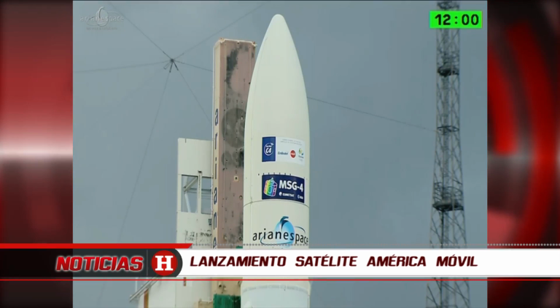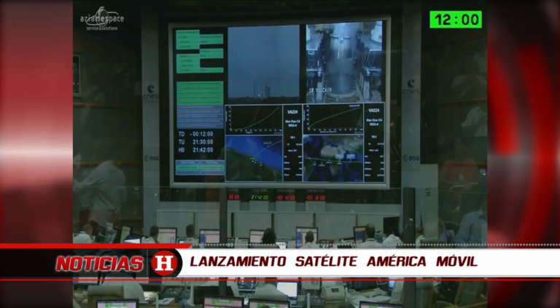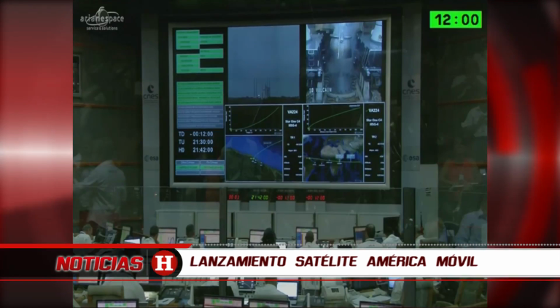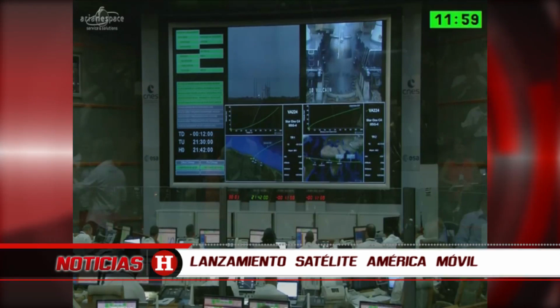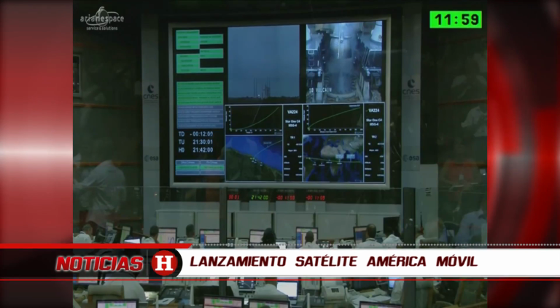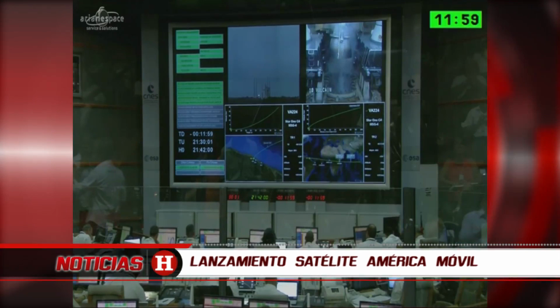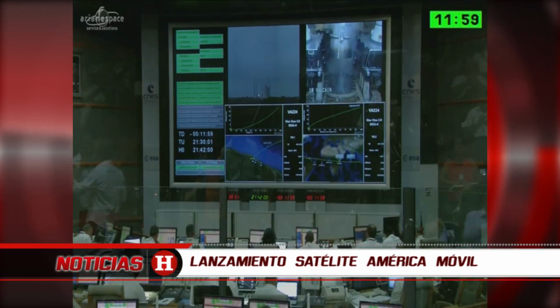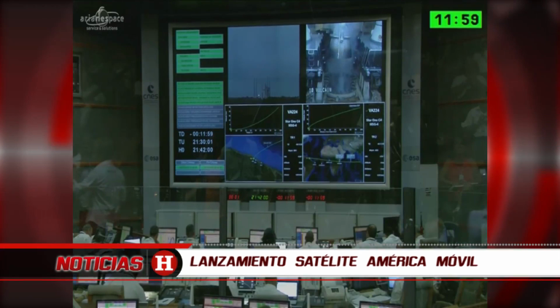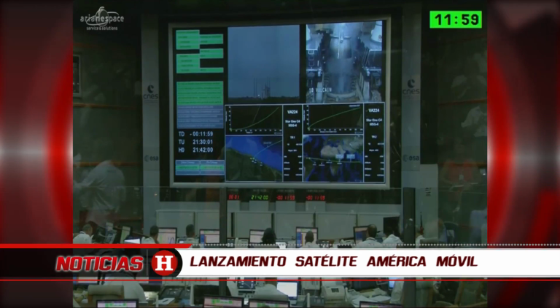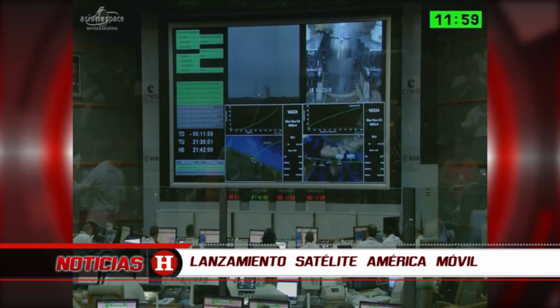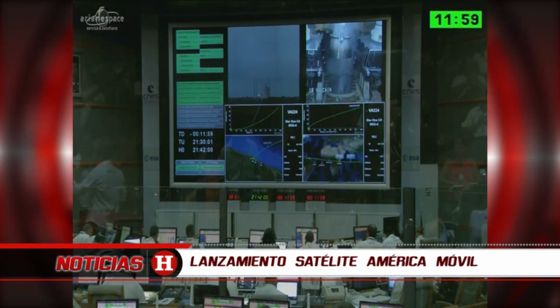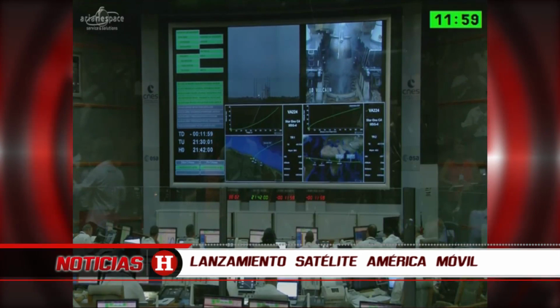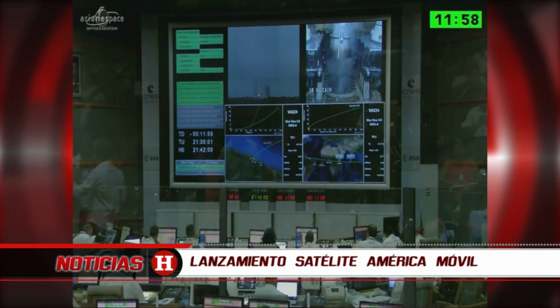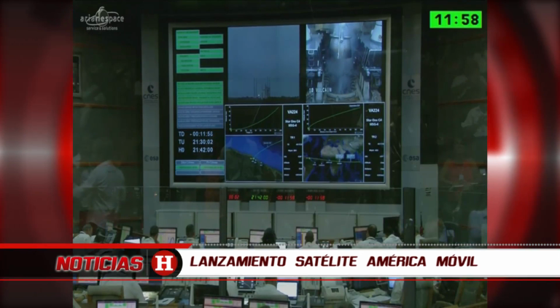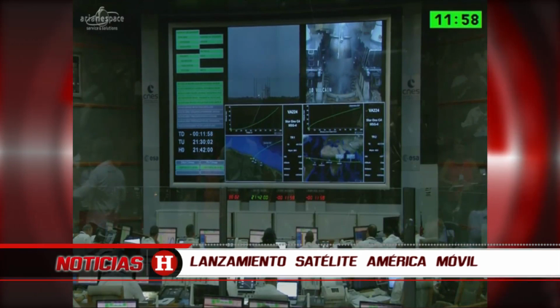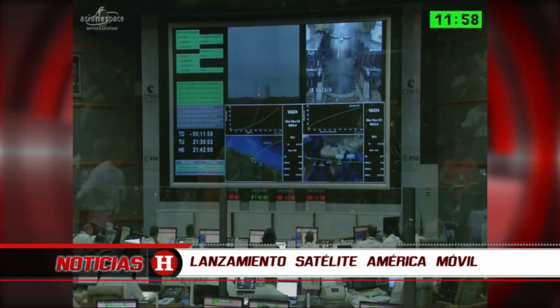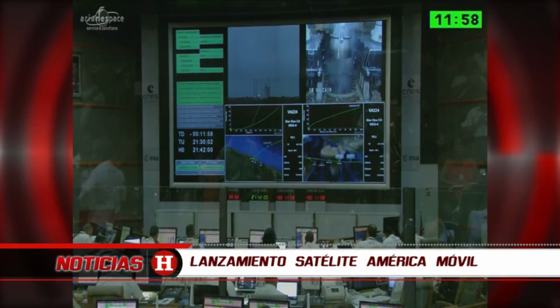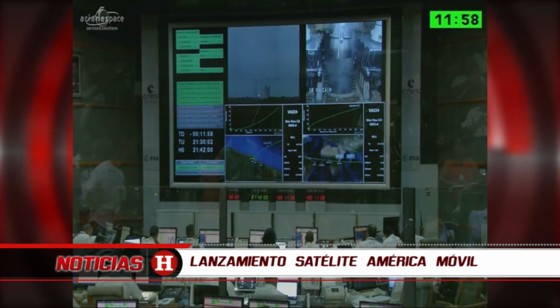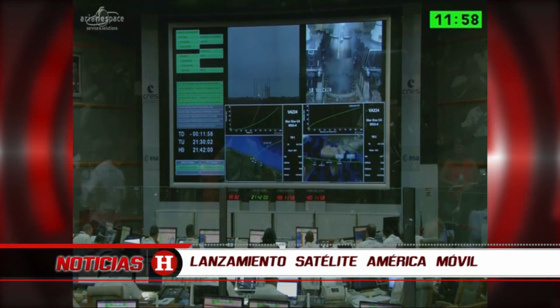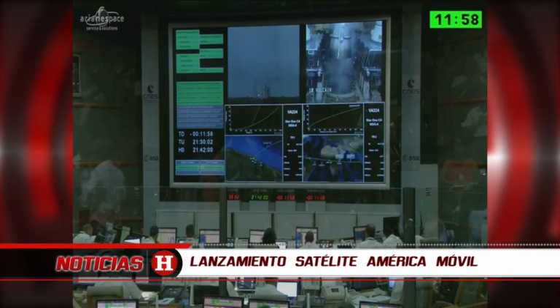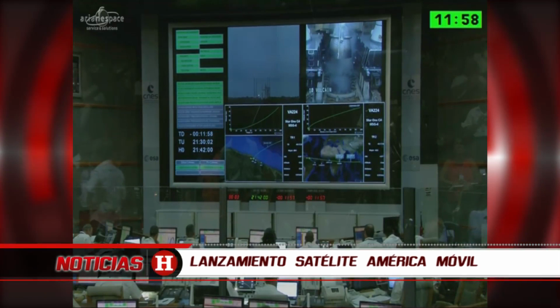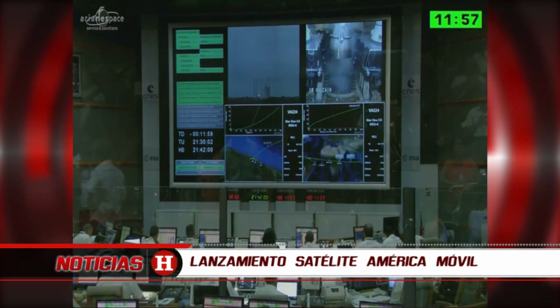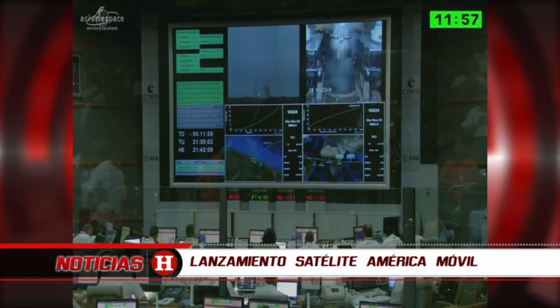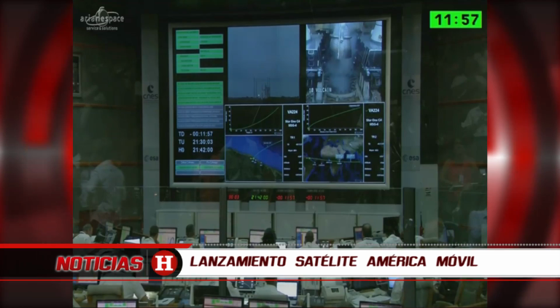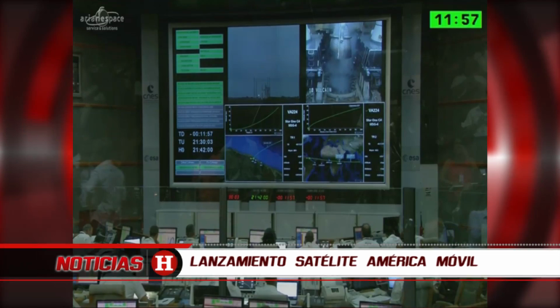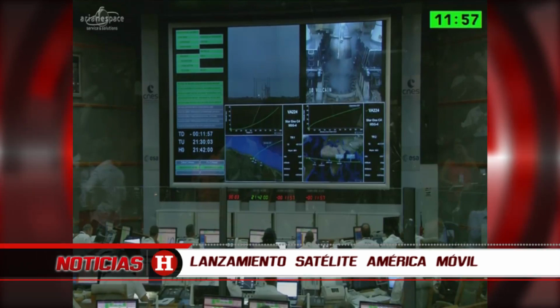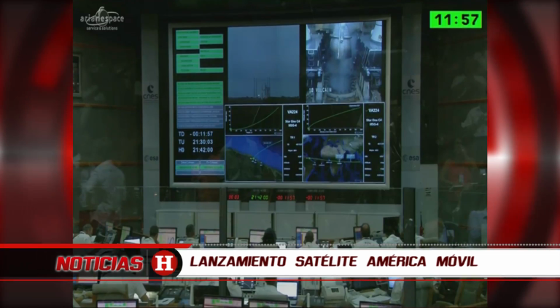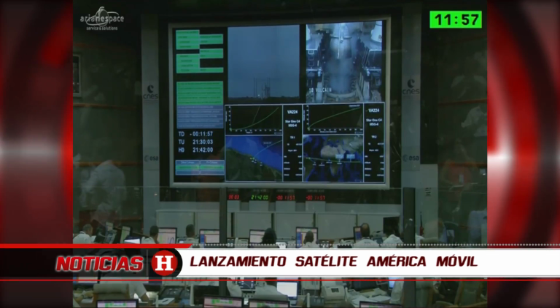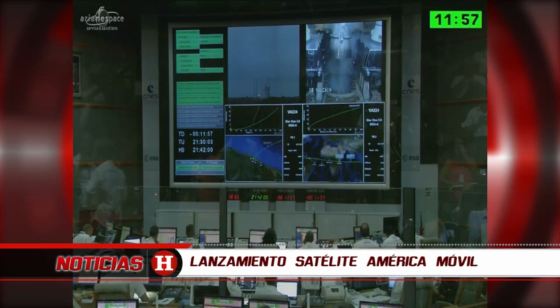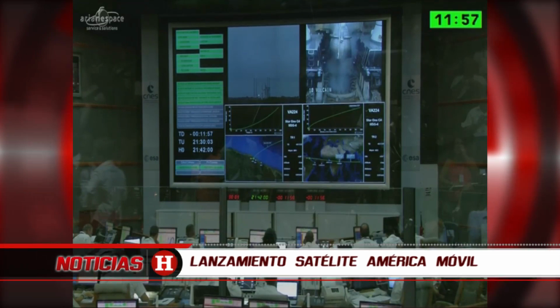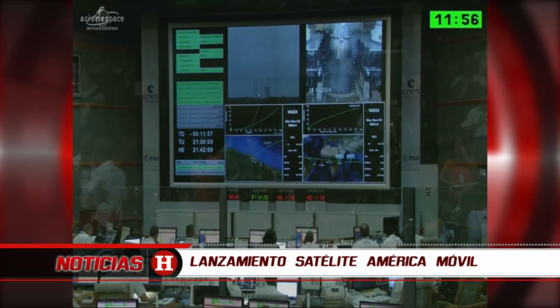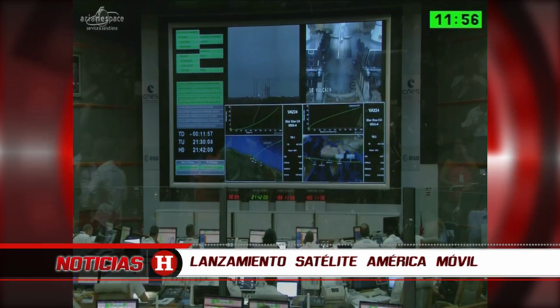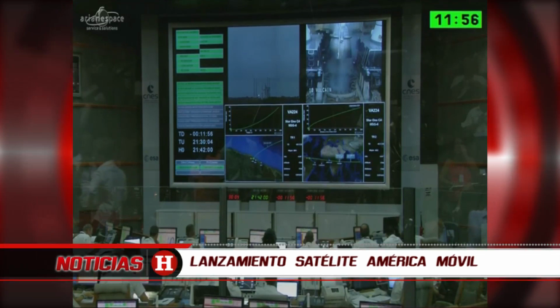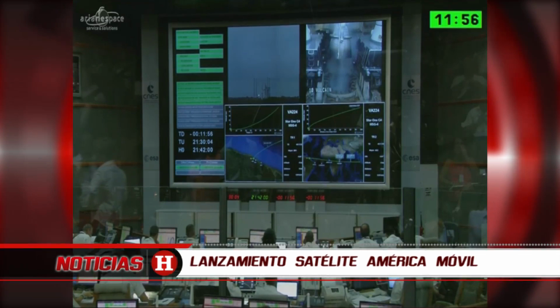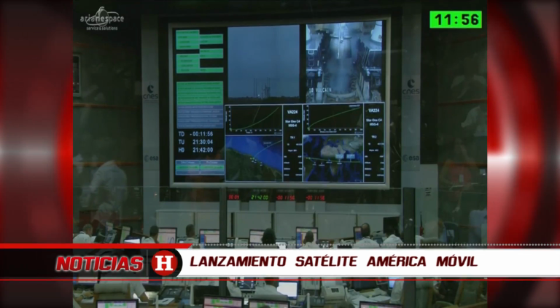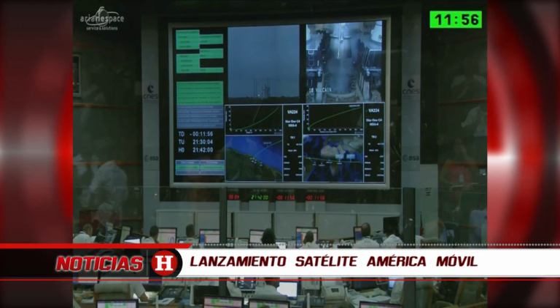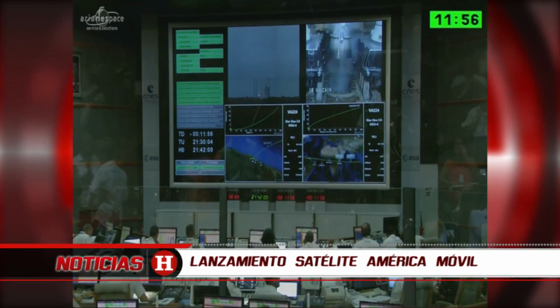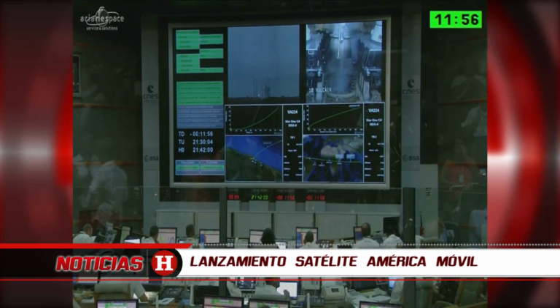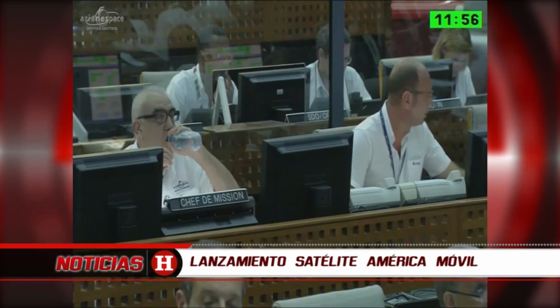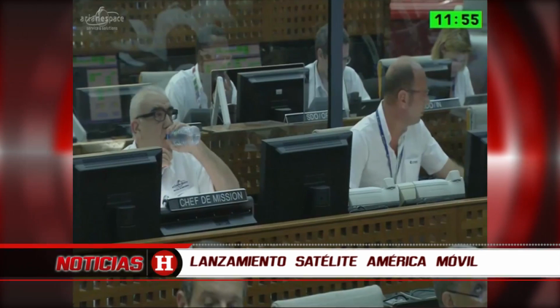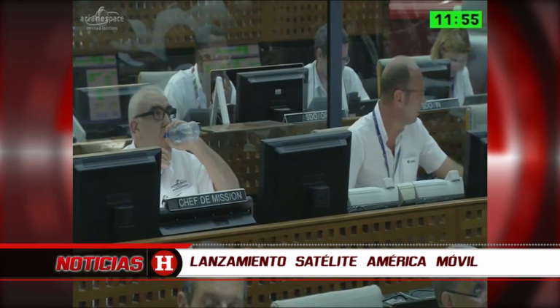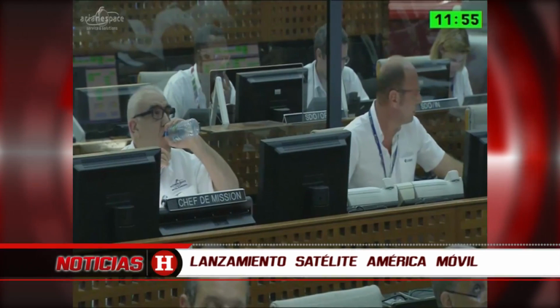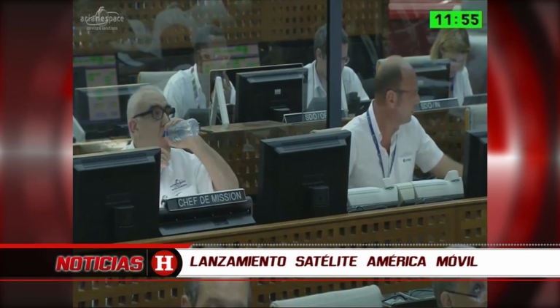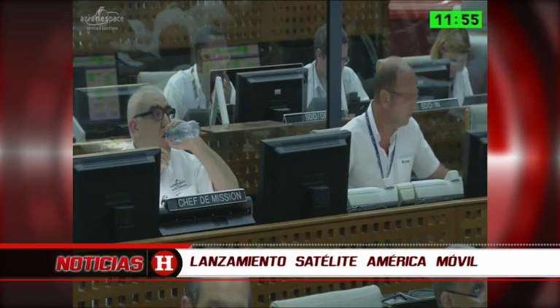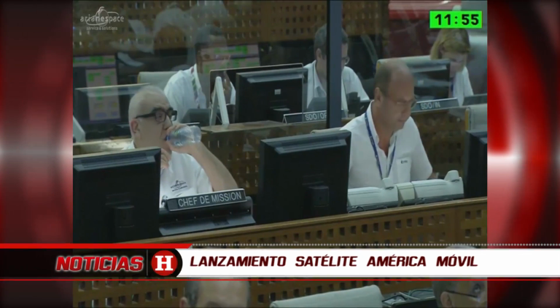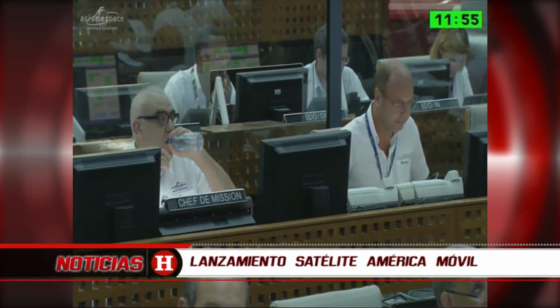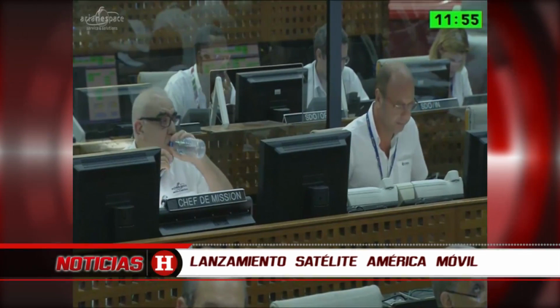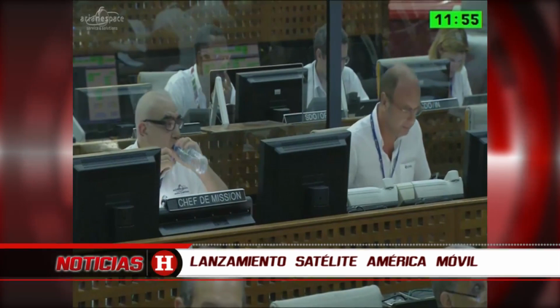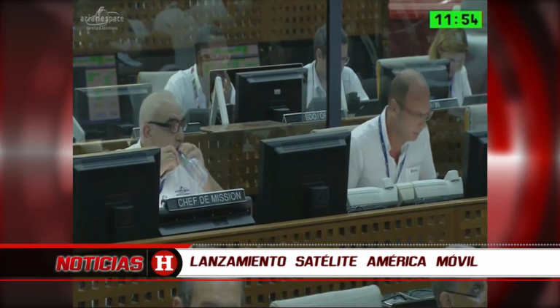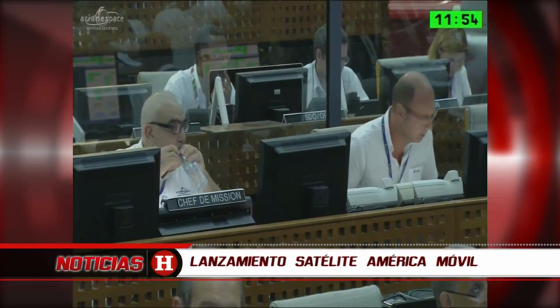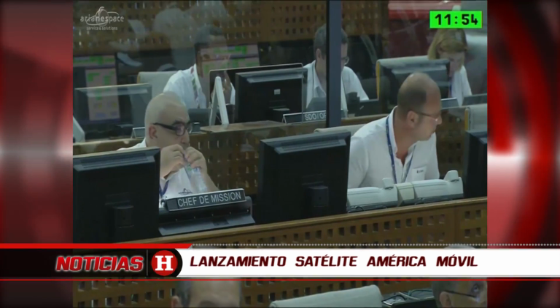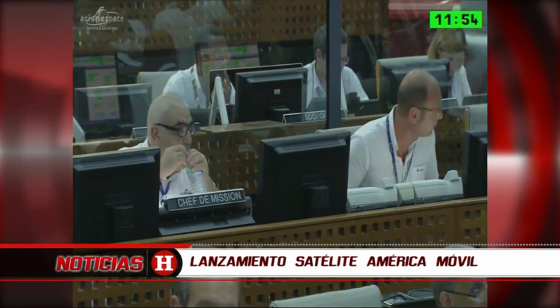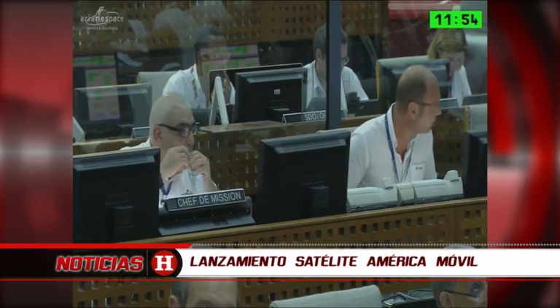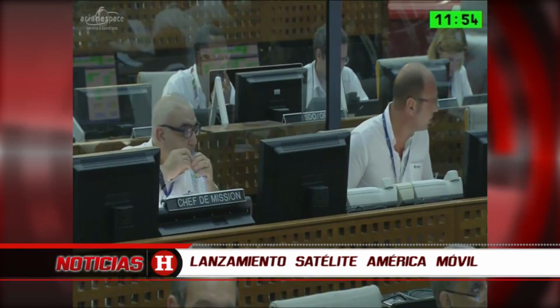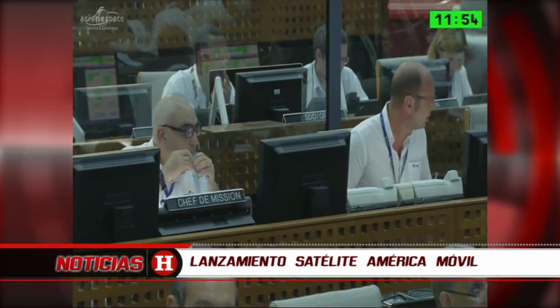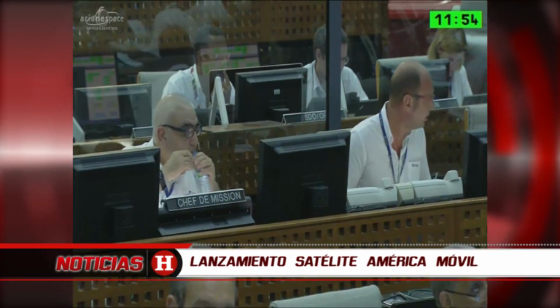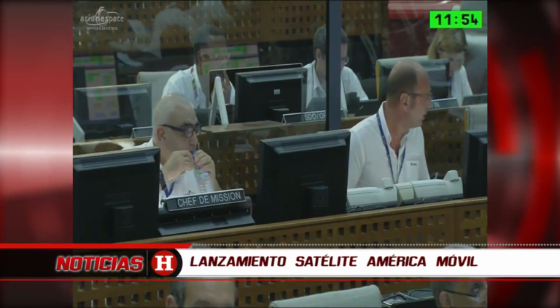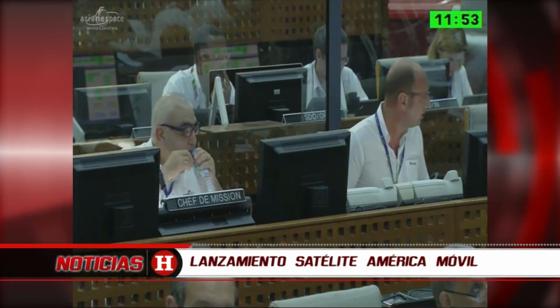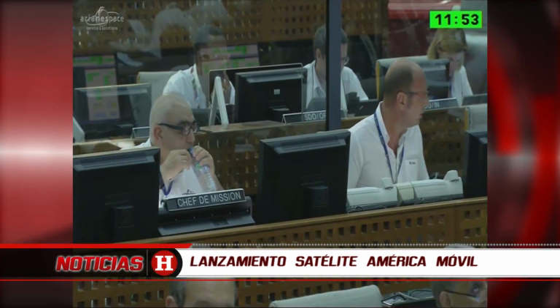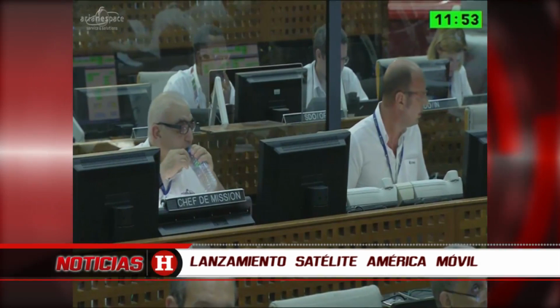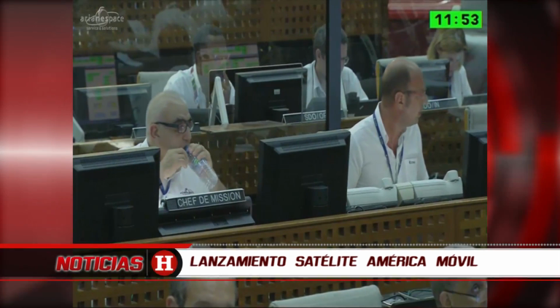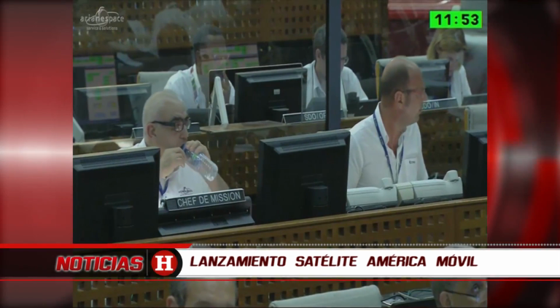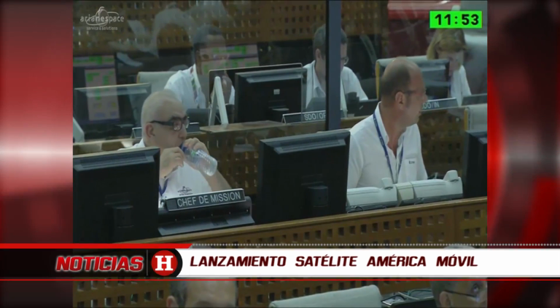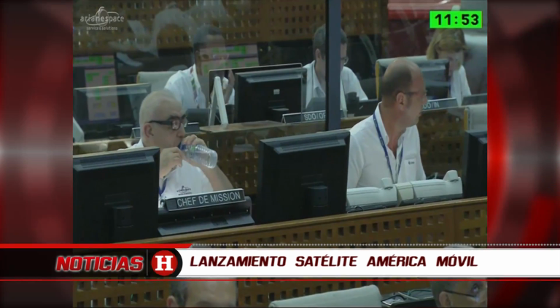I'm Katie Haswell and our interpreters Diane Borelli and Christopher Jack are translating me for our French speaking viewers.